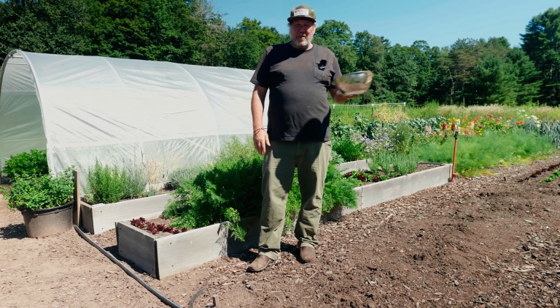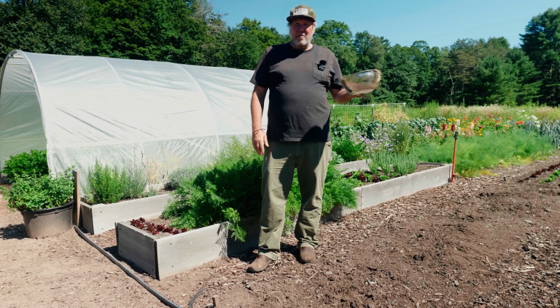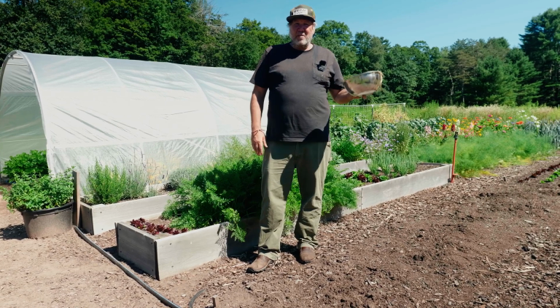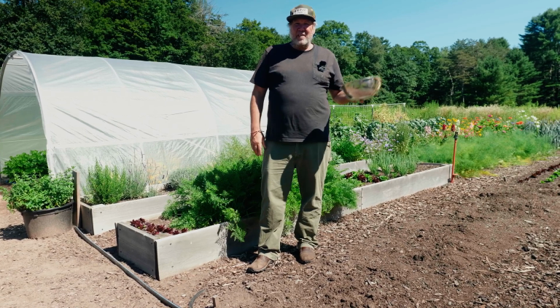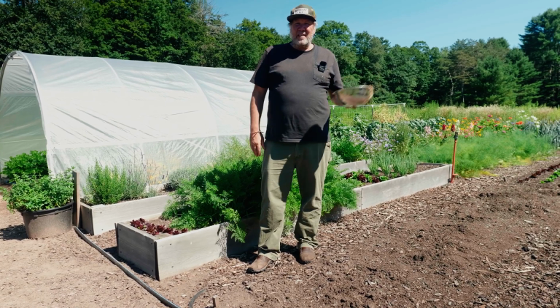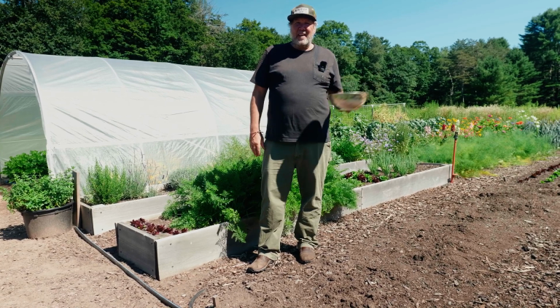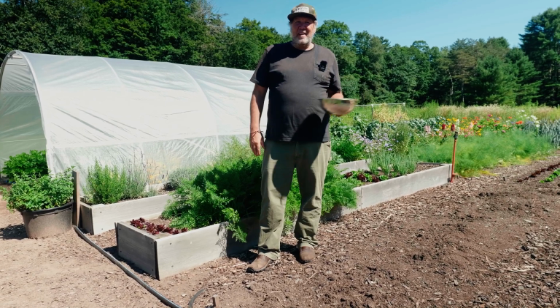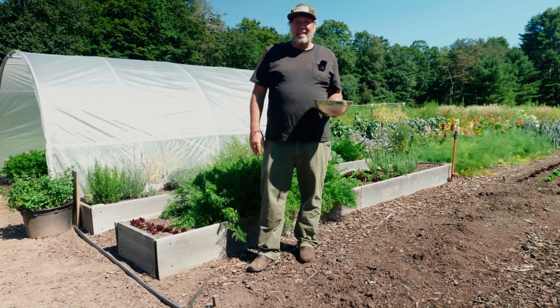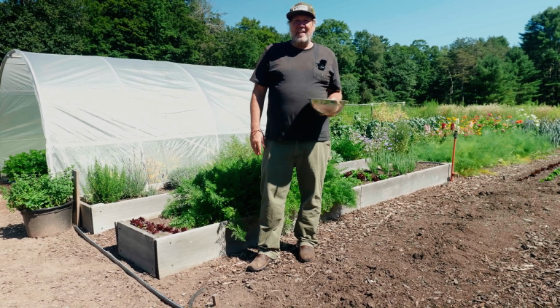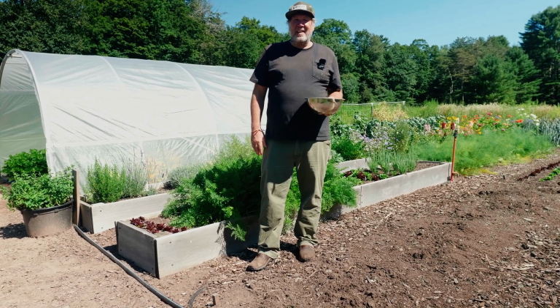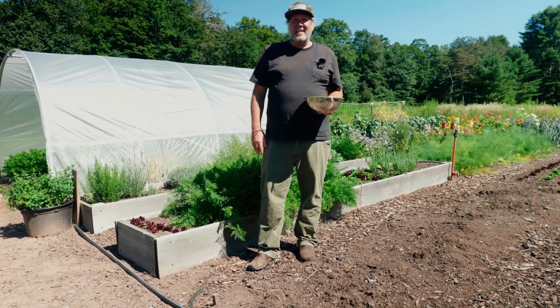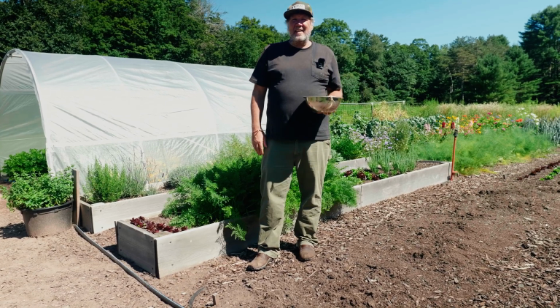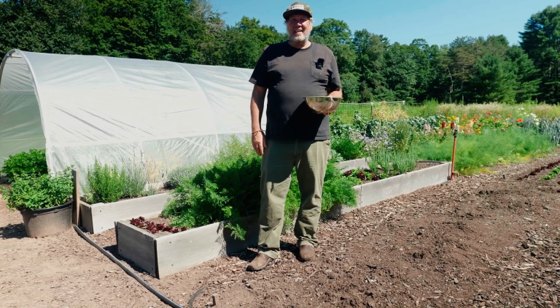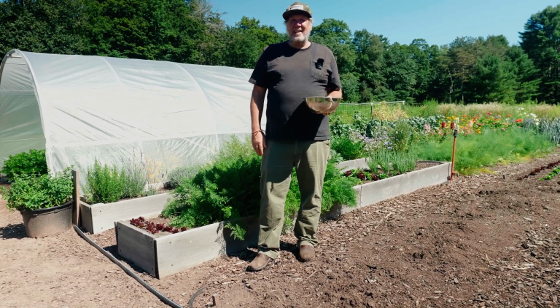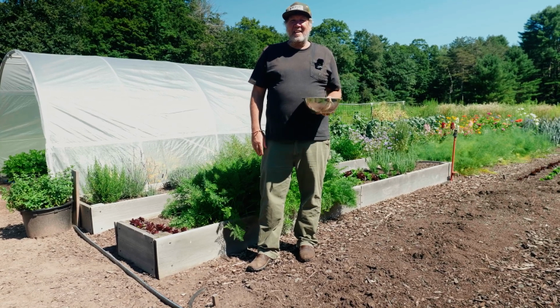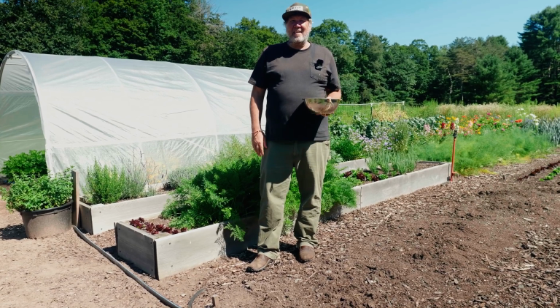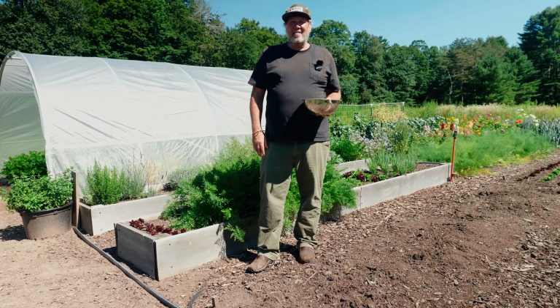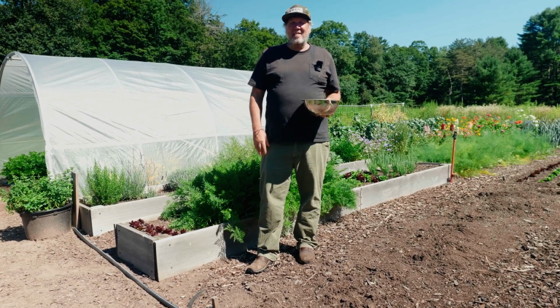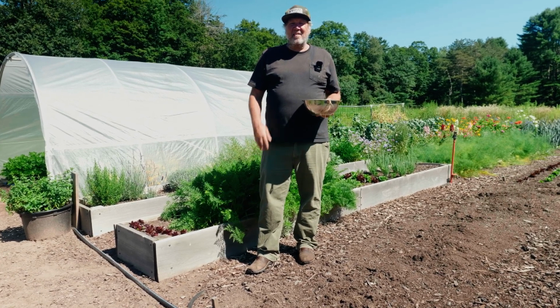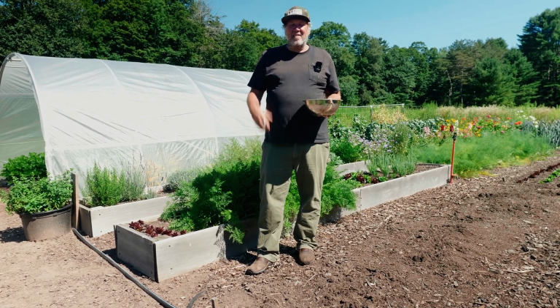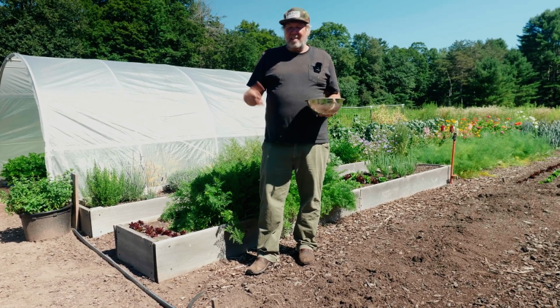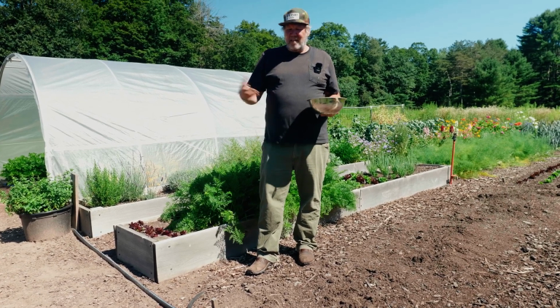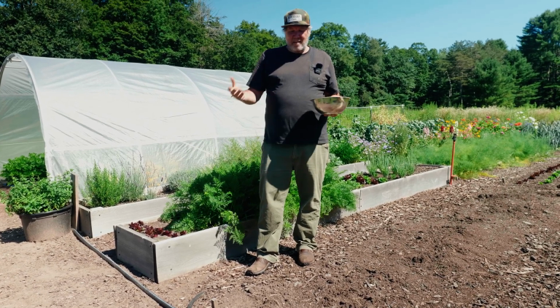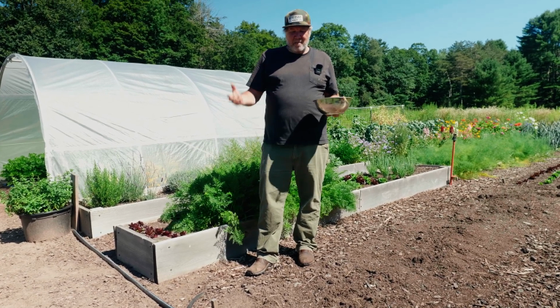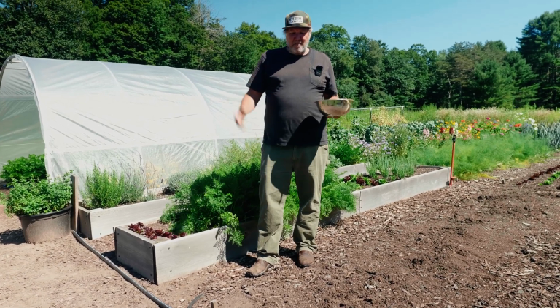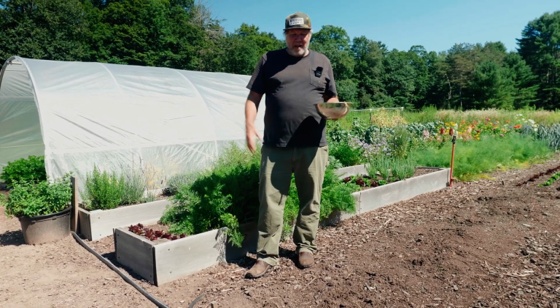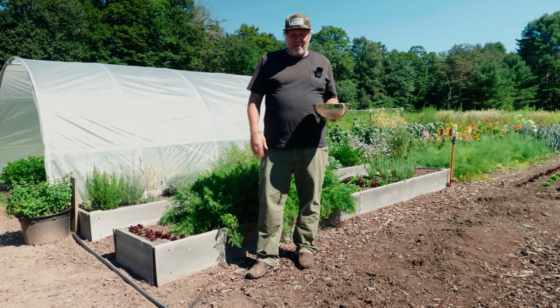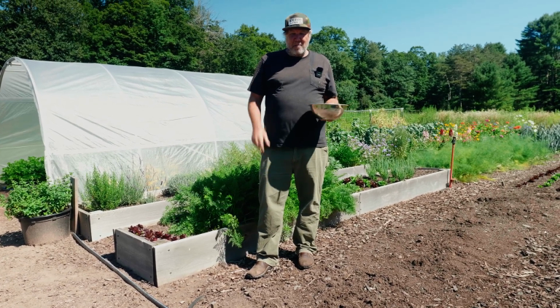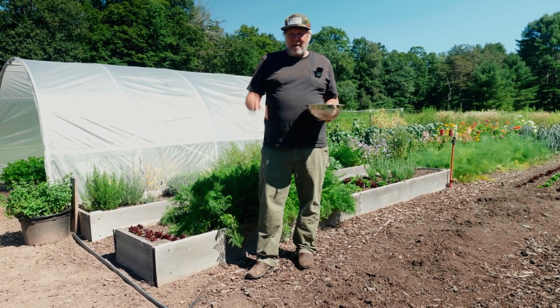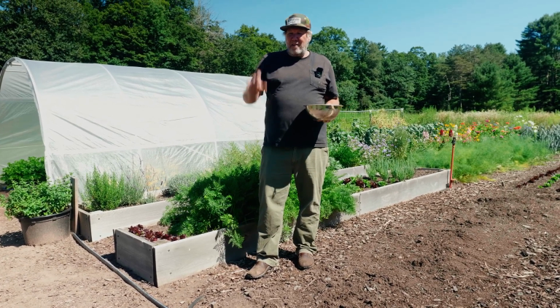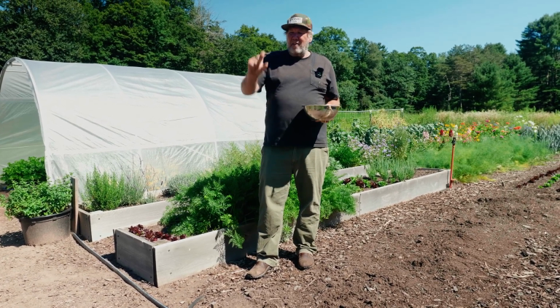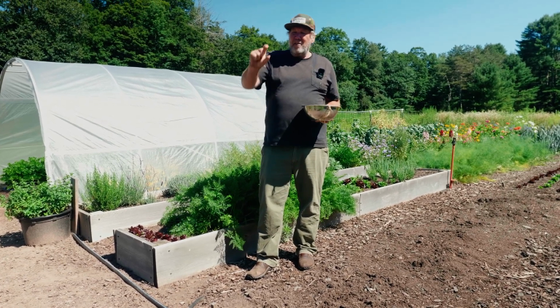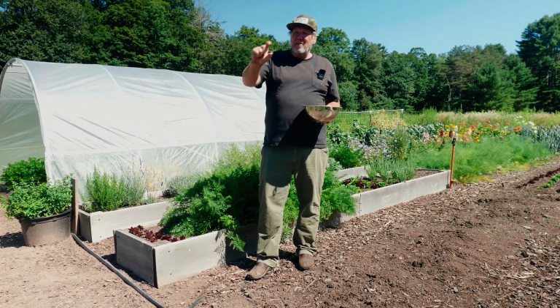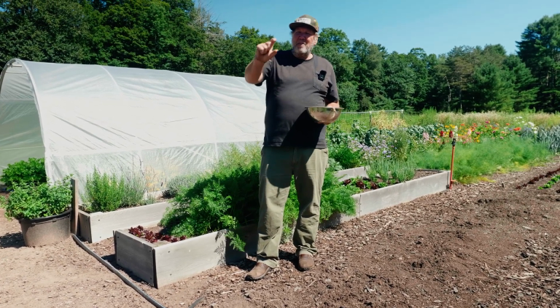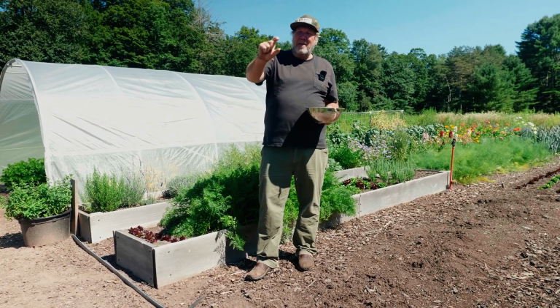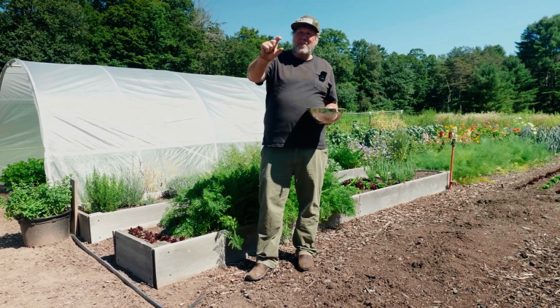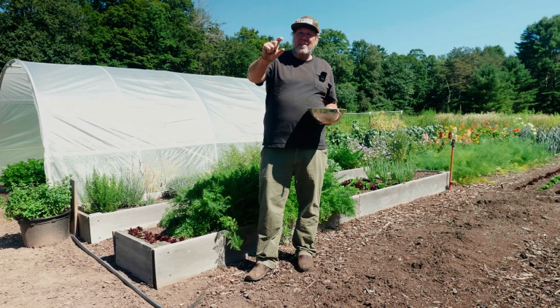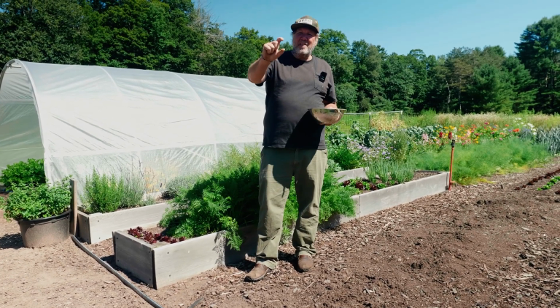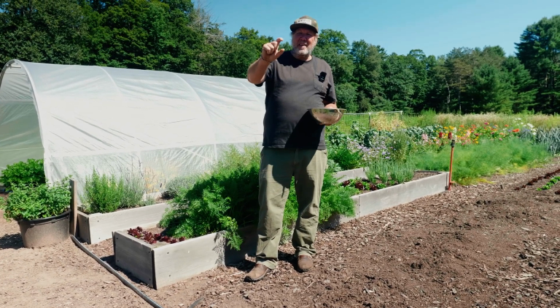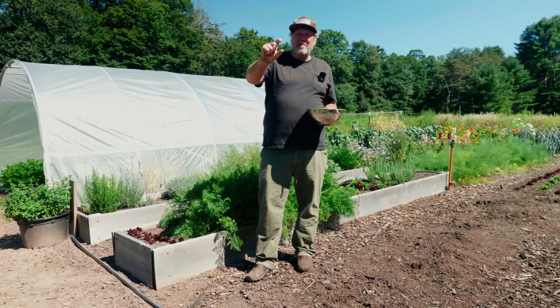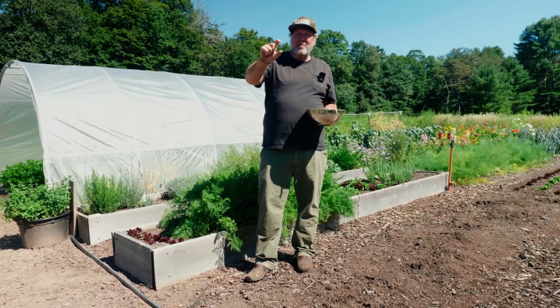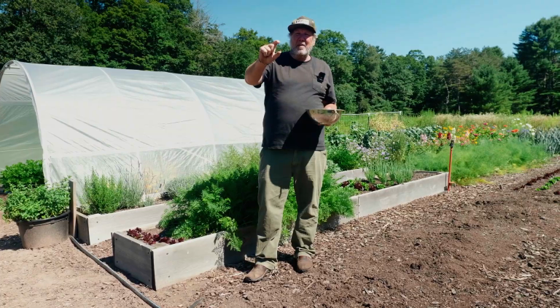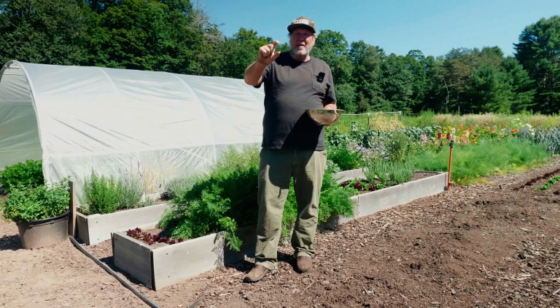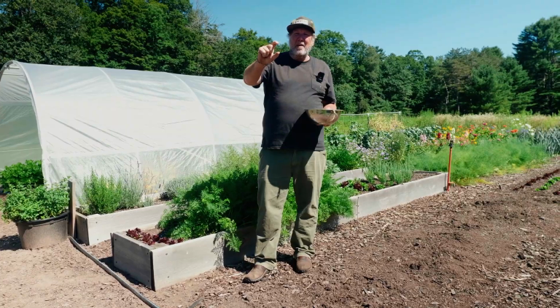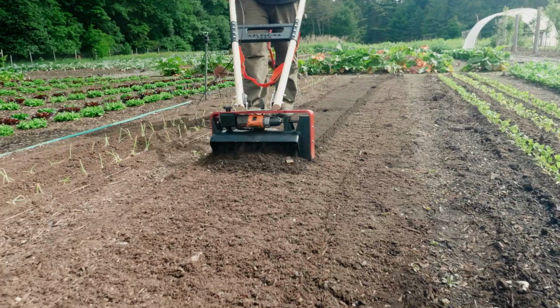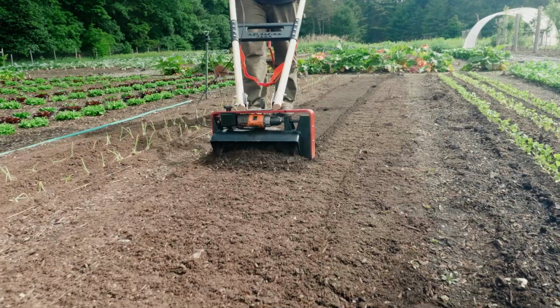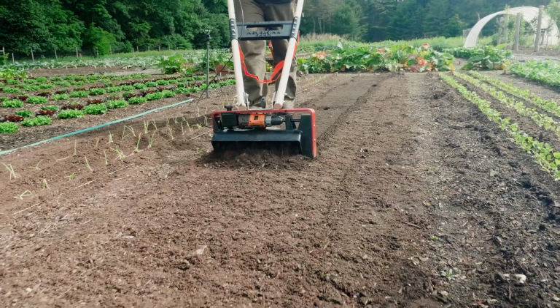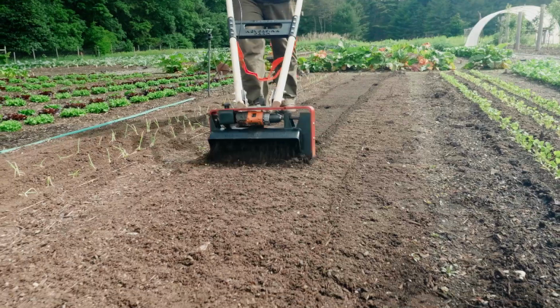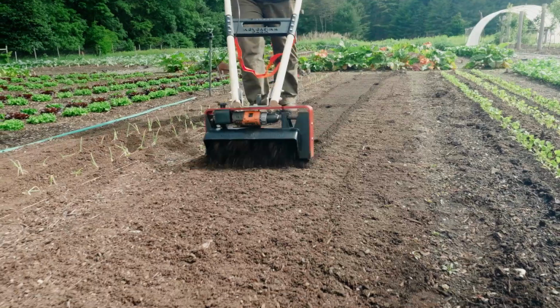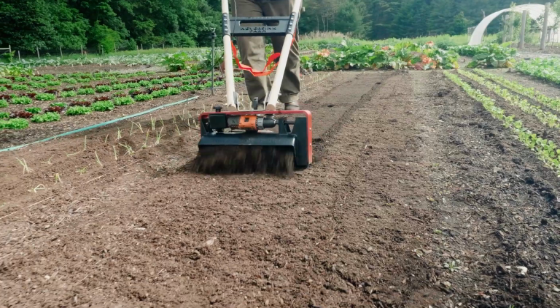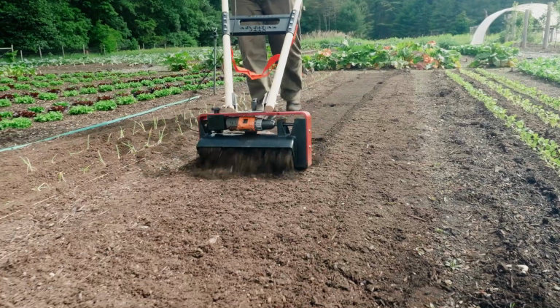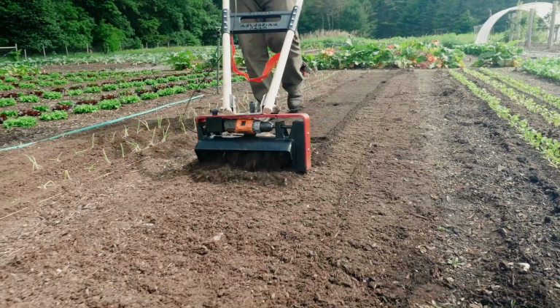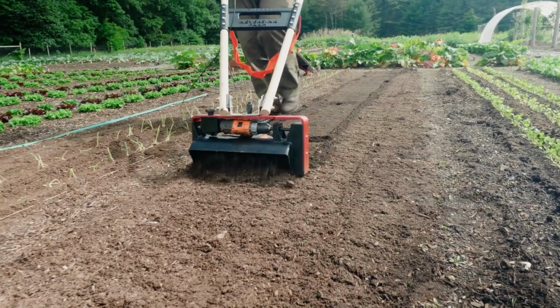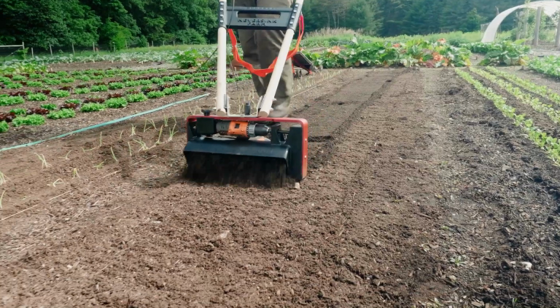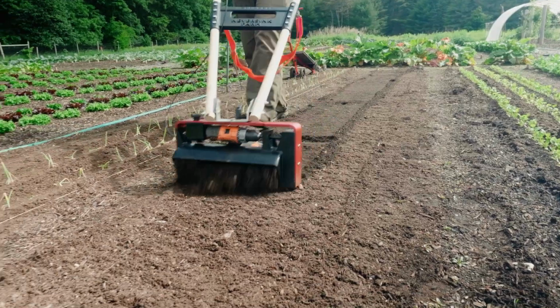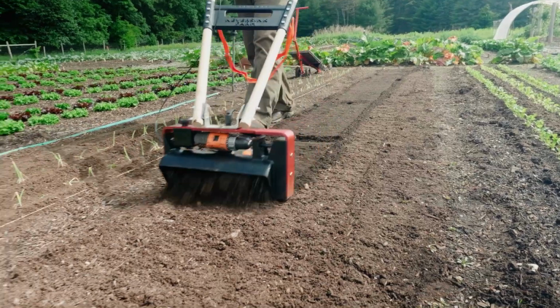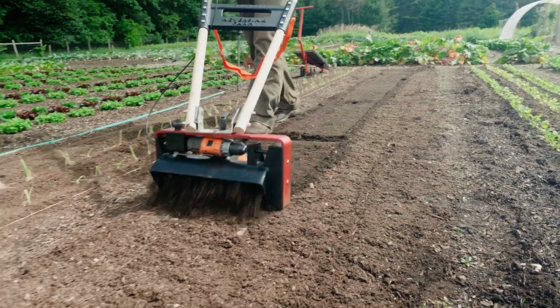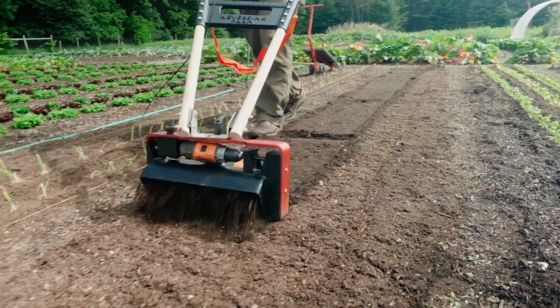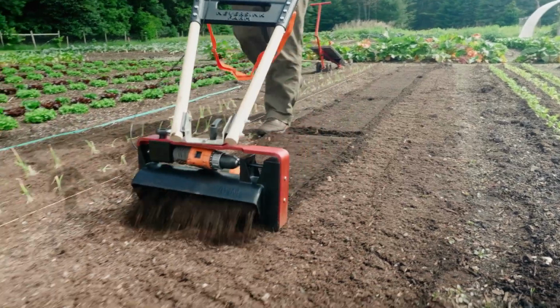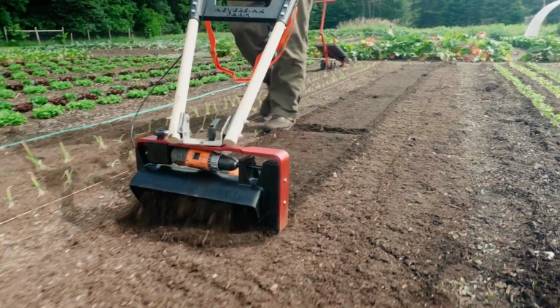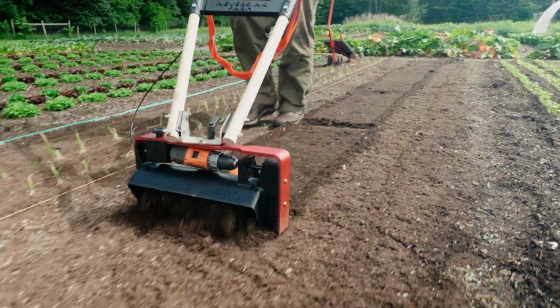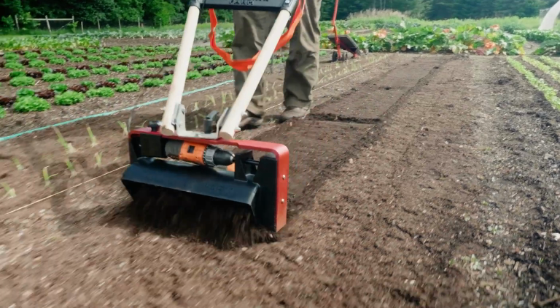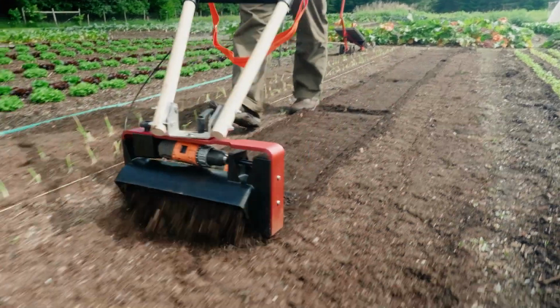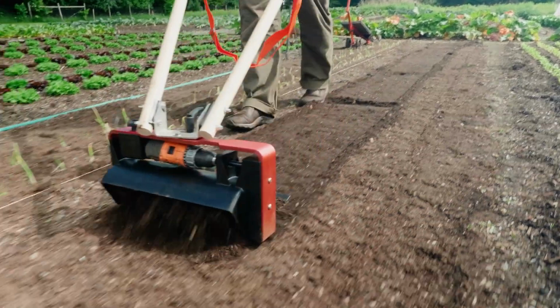The cultivator, which I'm going to get to in a second, is just battery-powered. It only goes about this deep, which in my system is great.